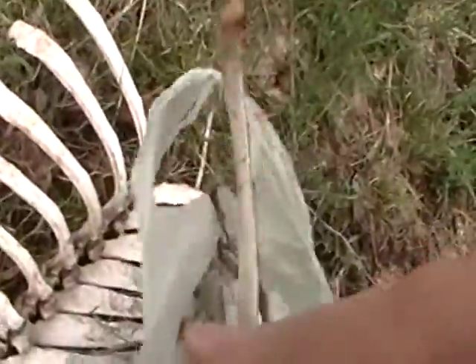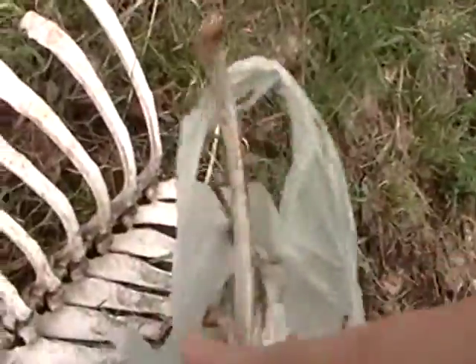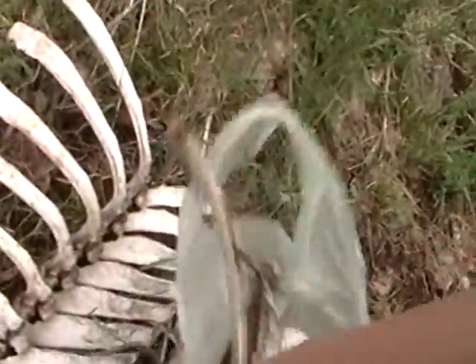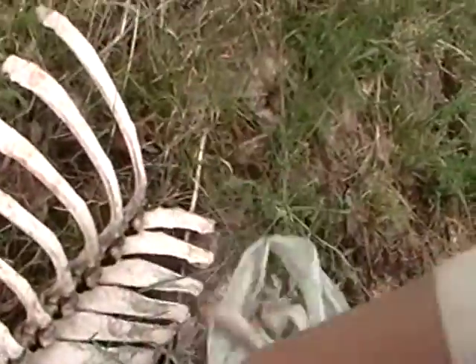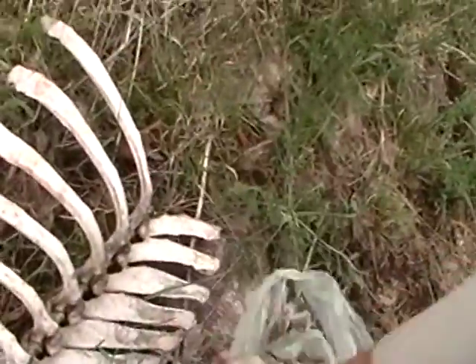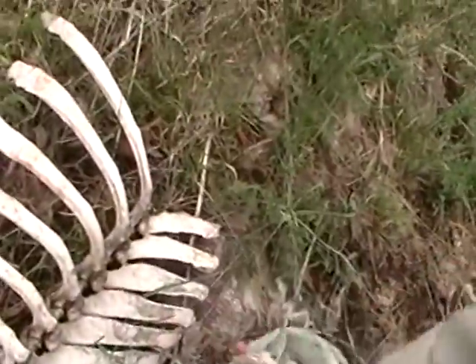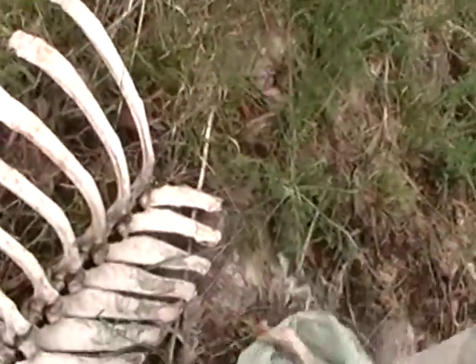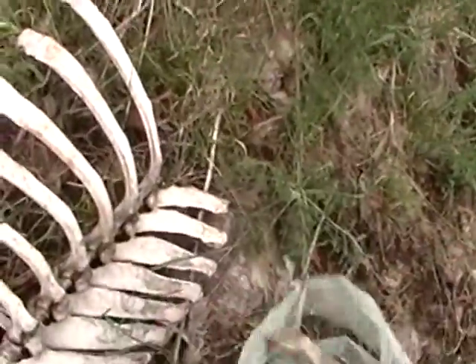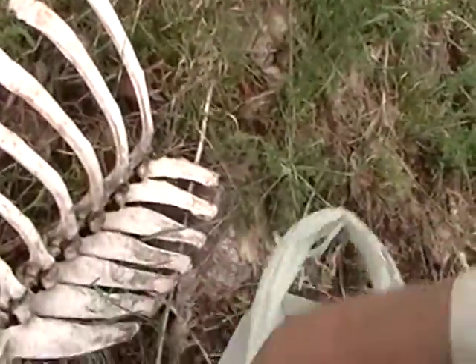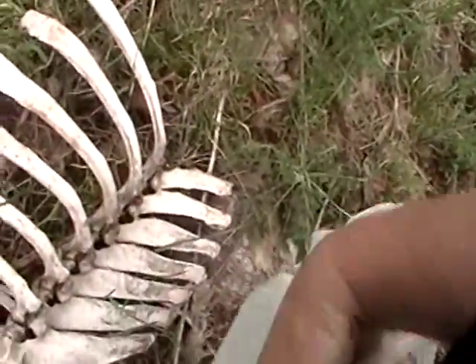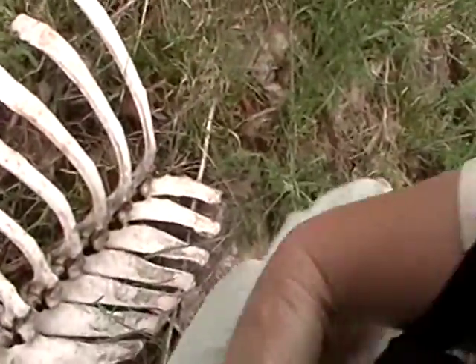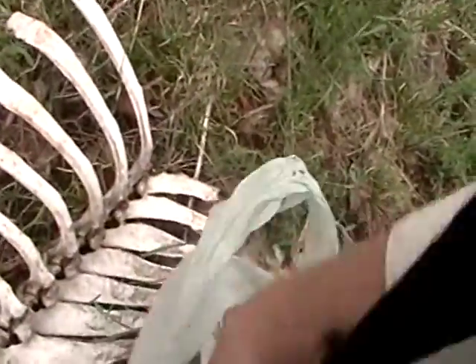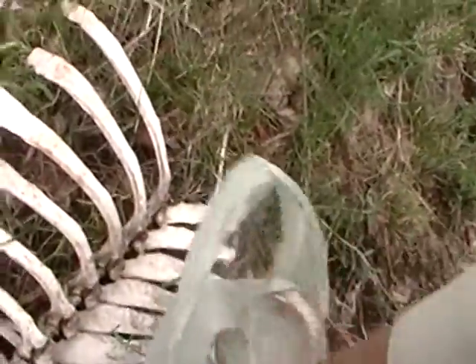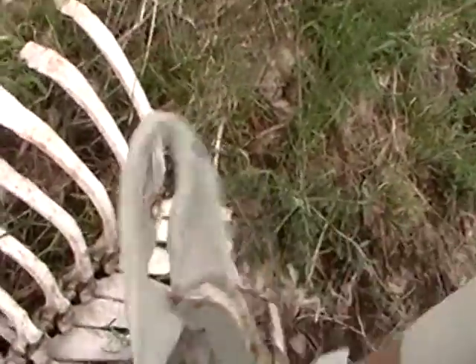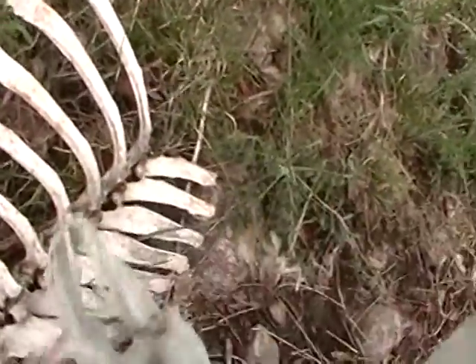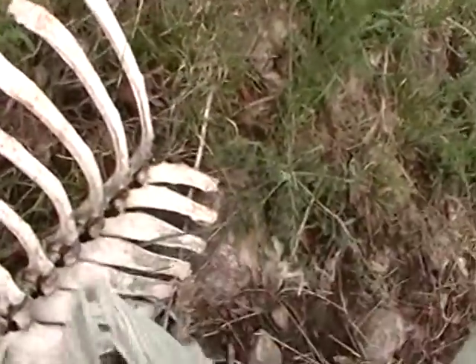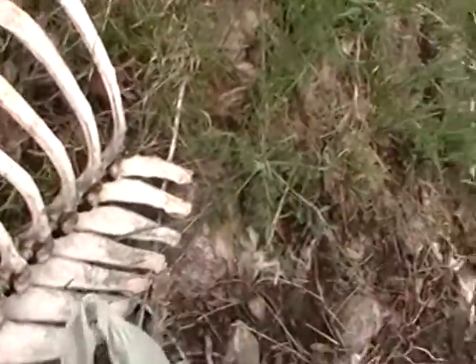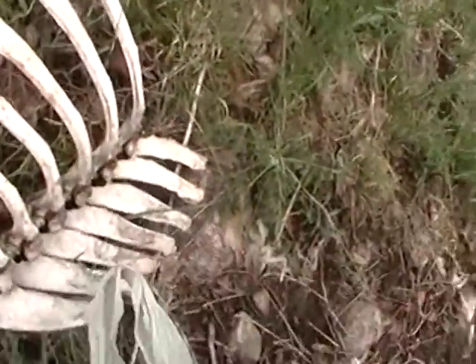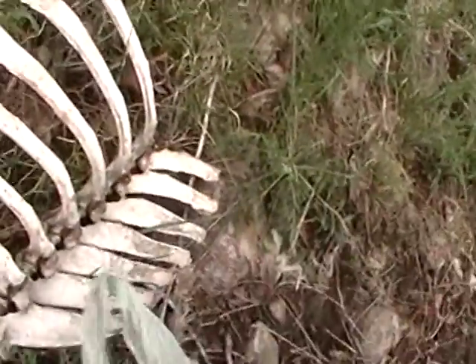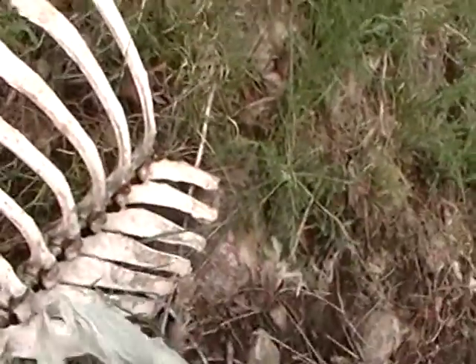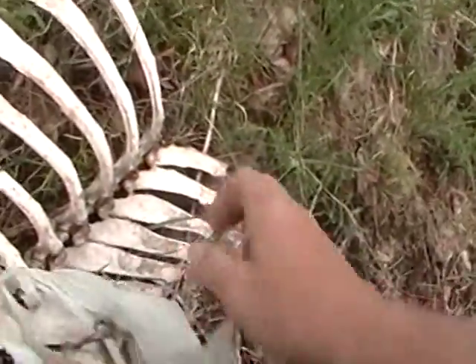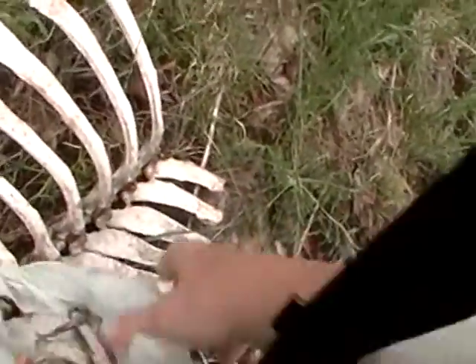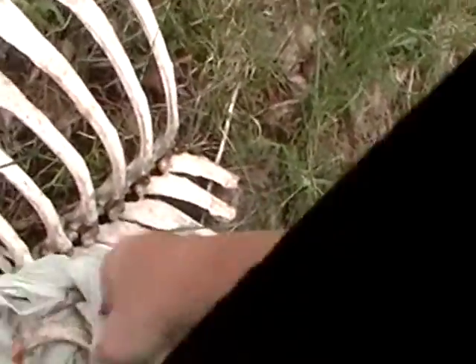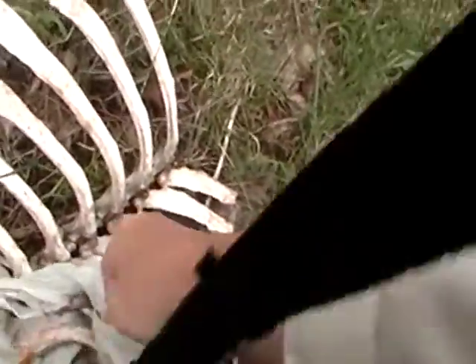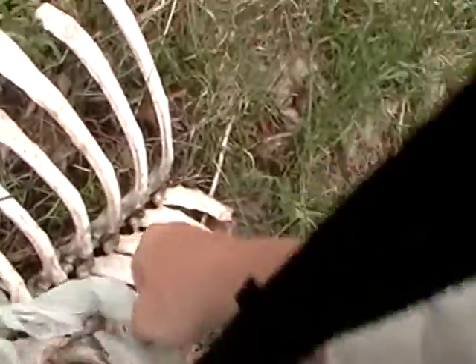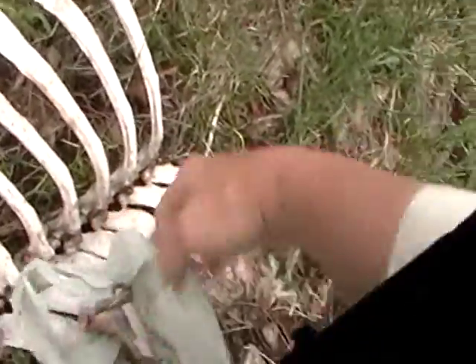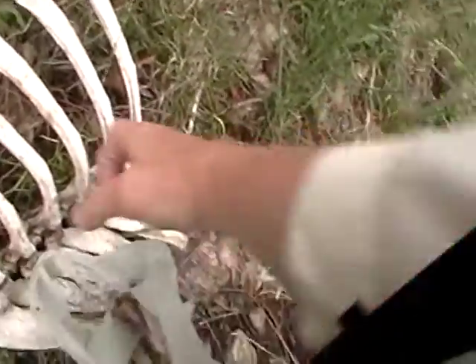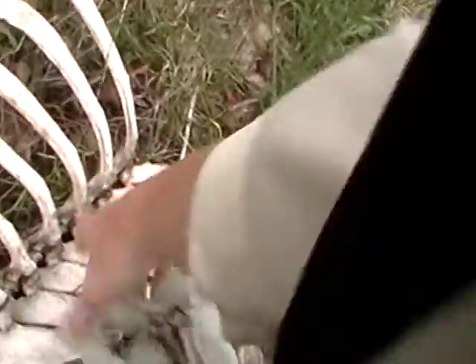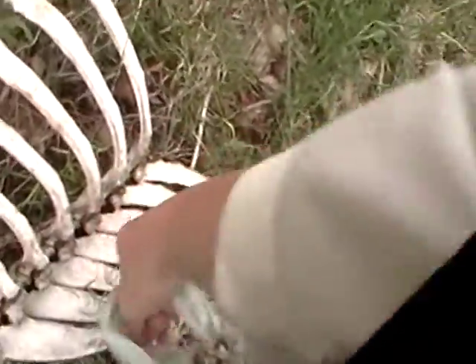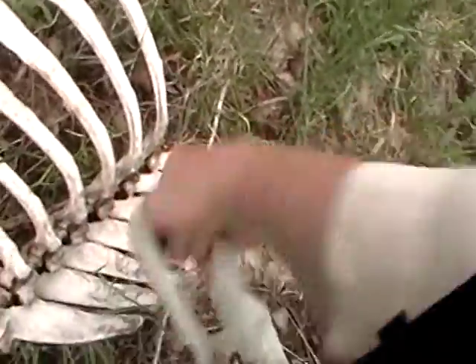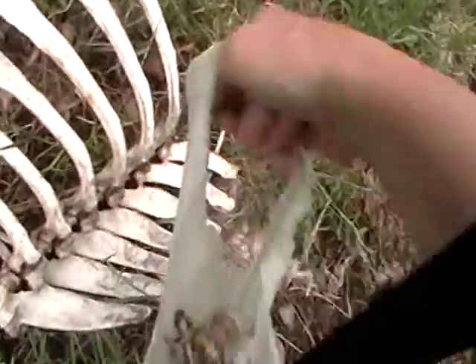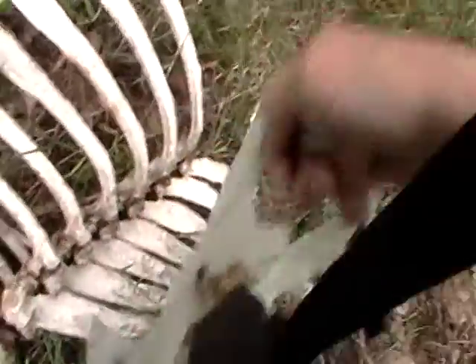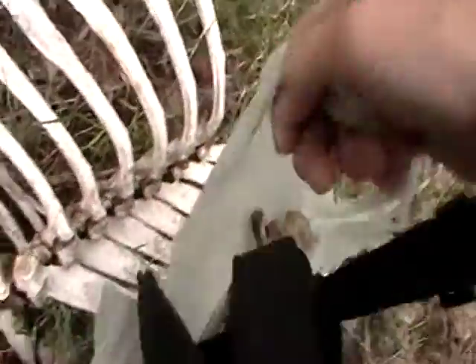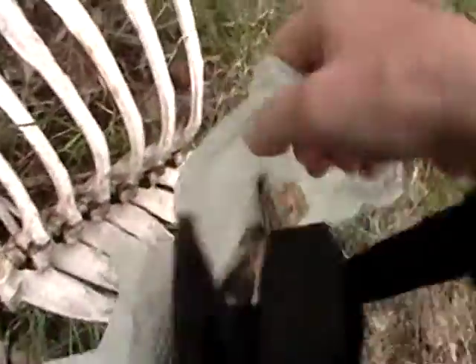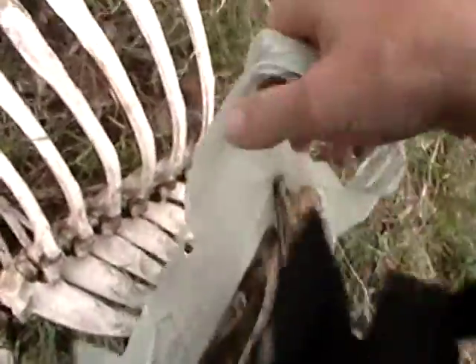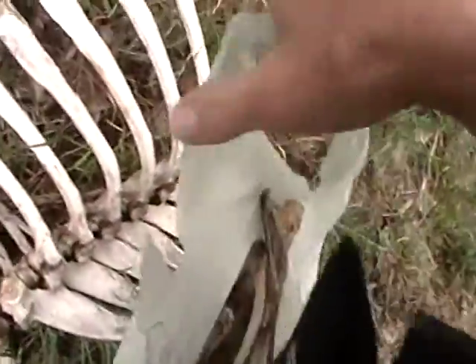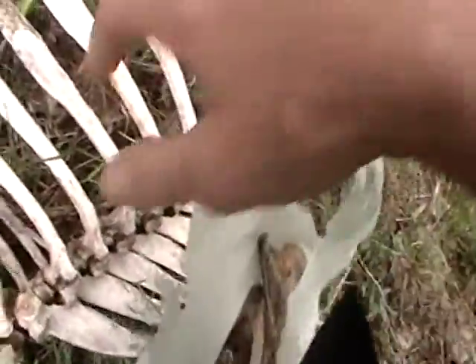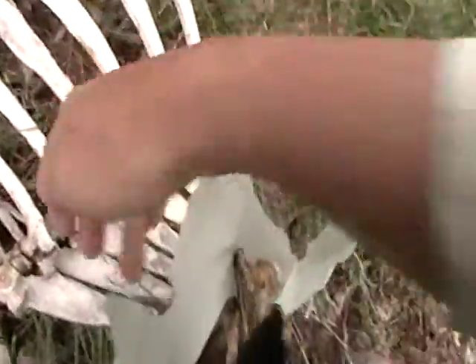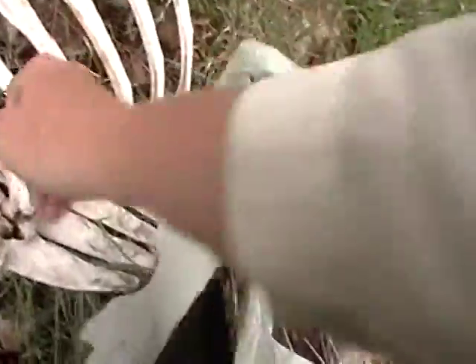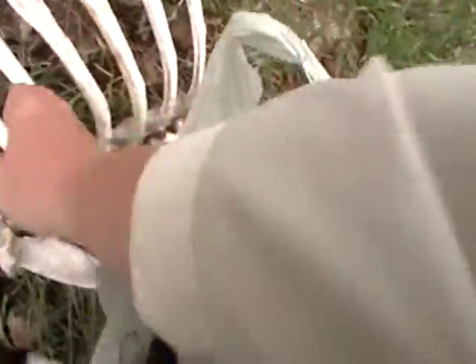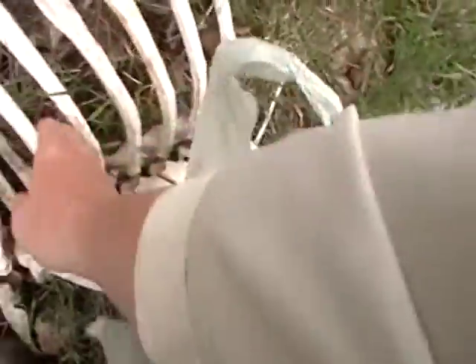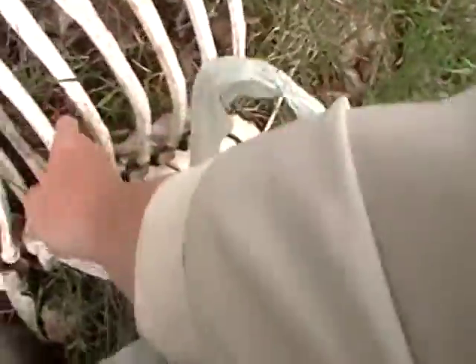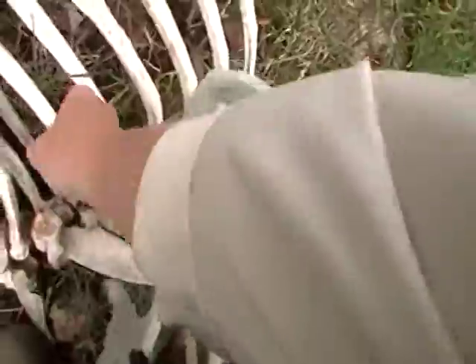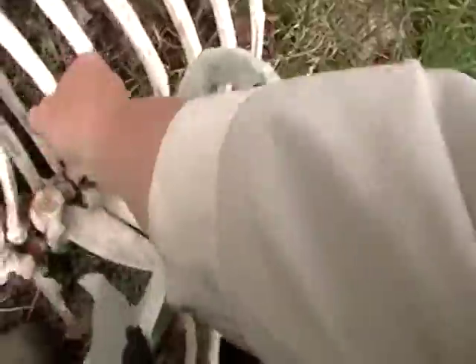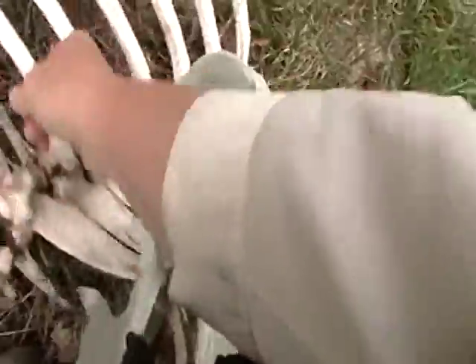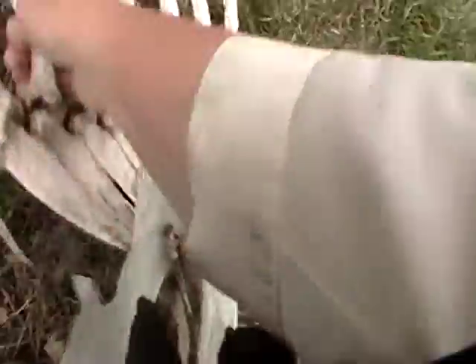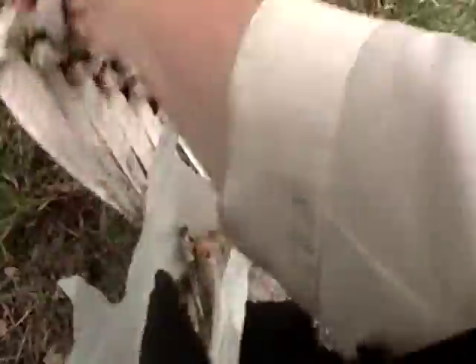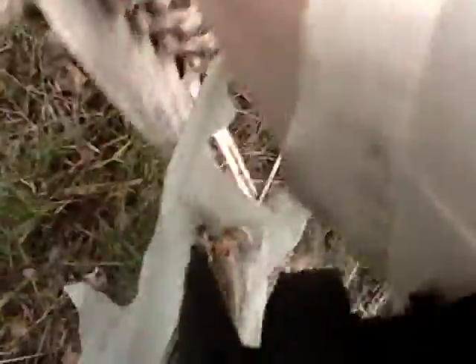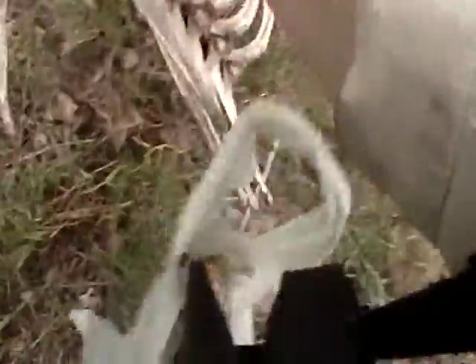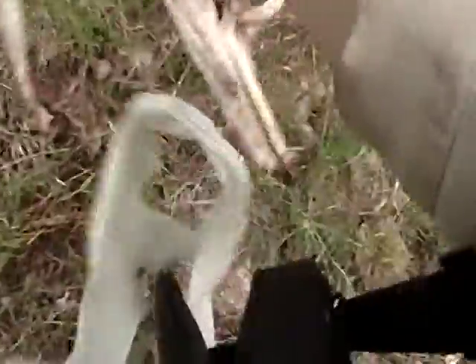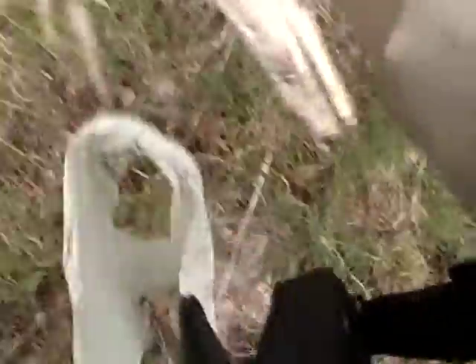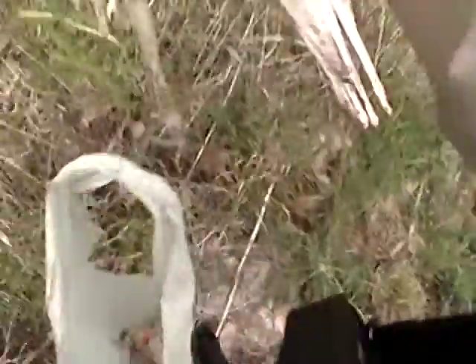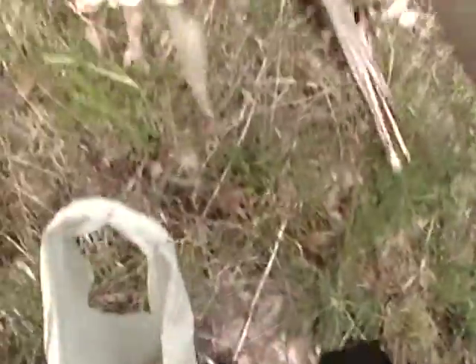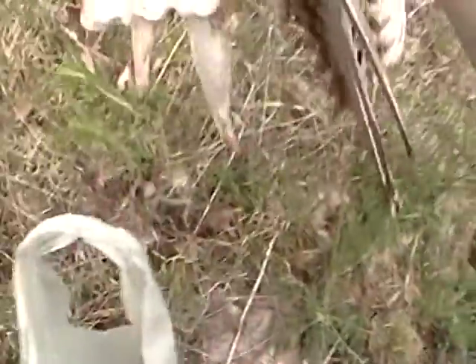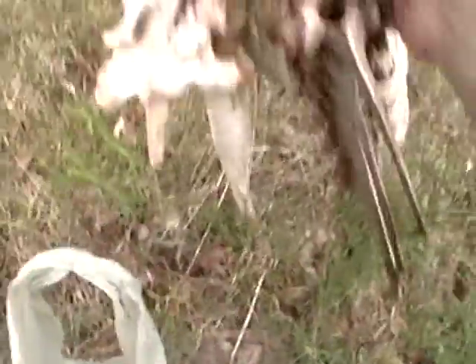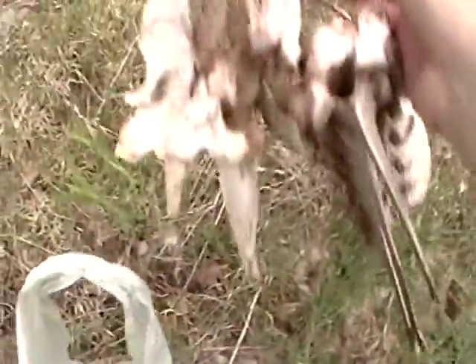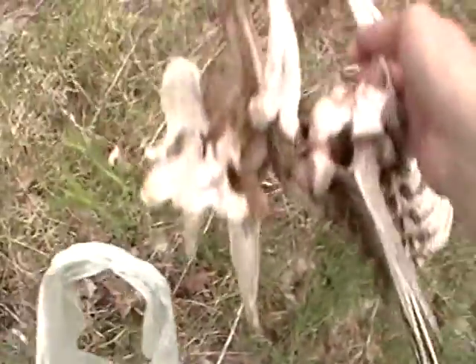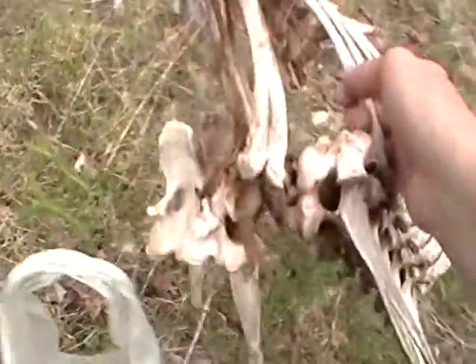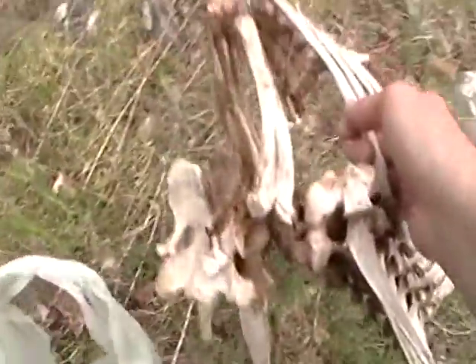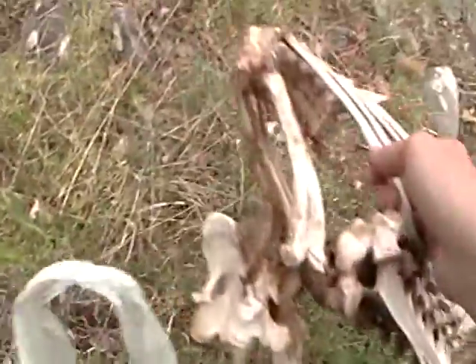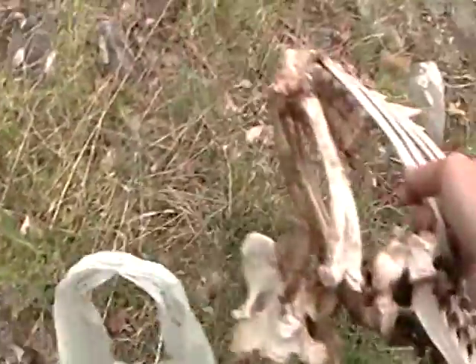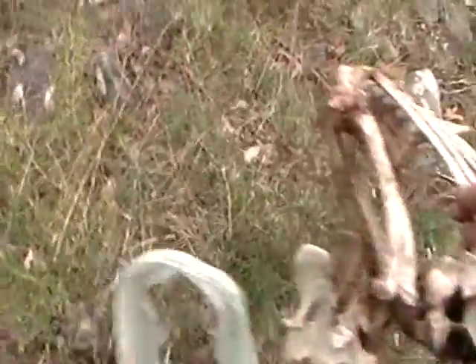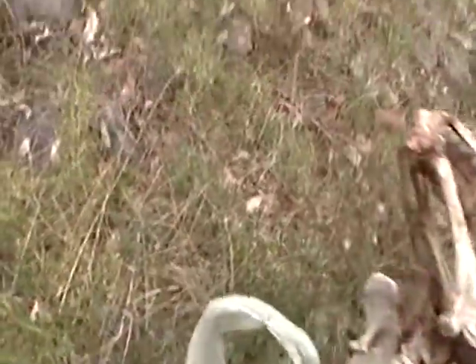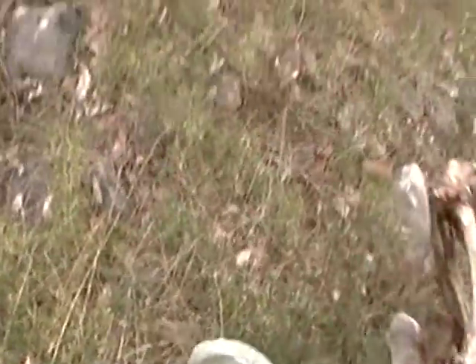Now these will have to be washed. They've already been cleaned by the ants and the different animals out here.